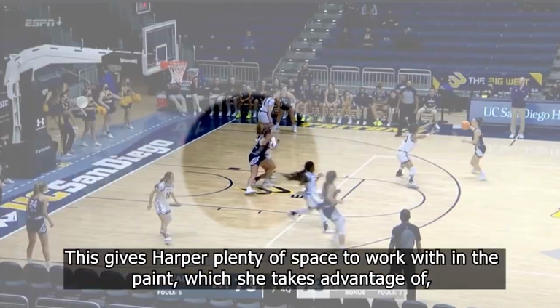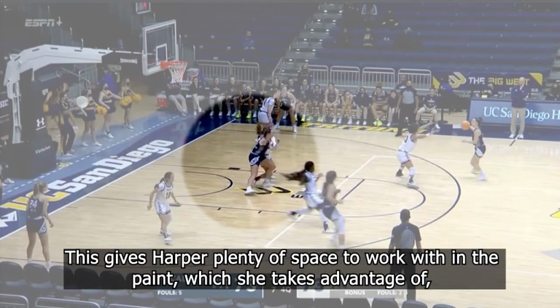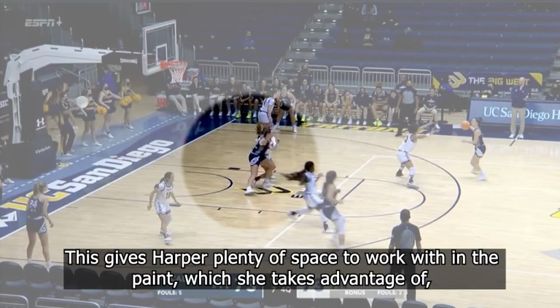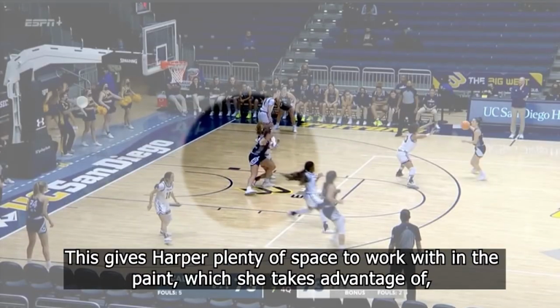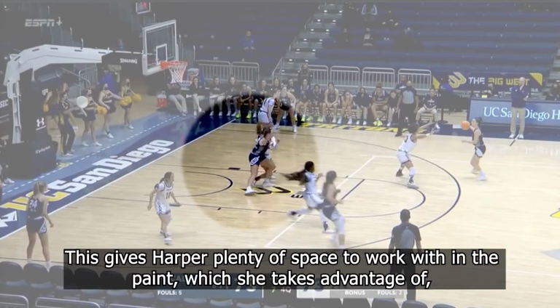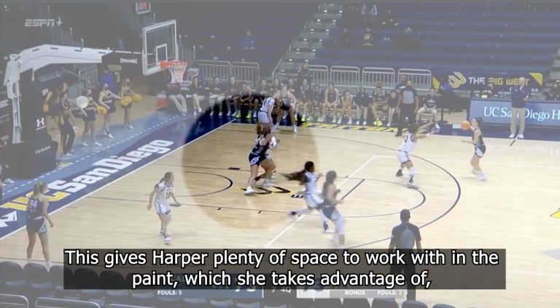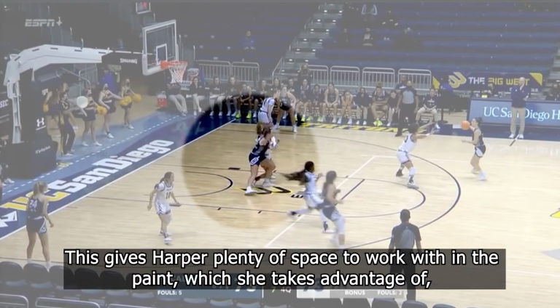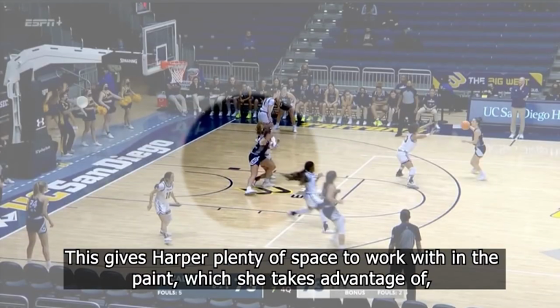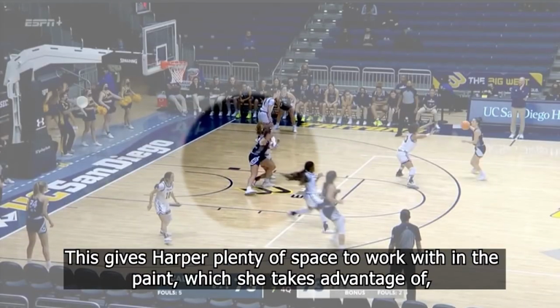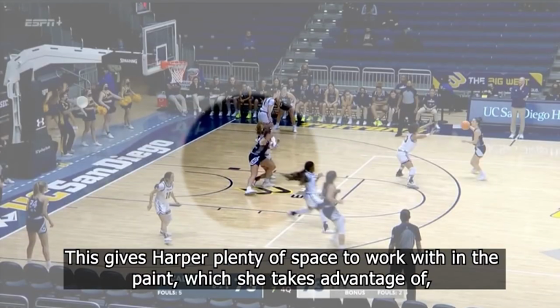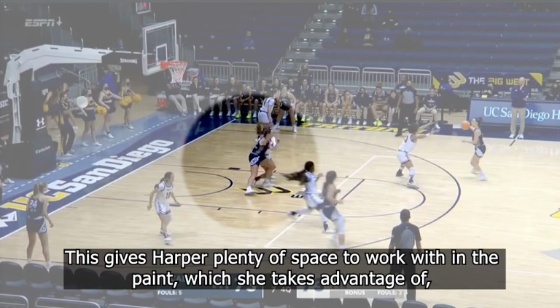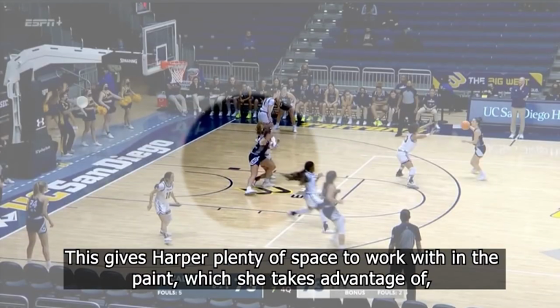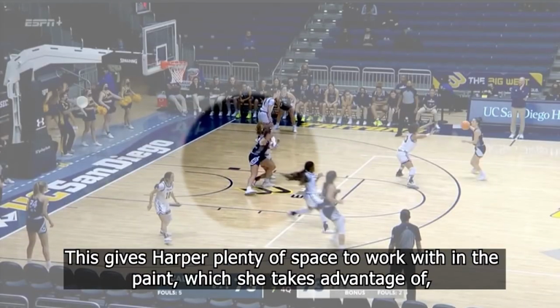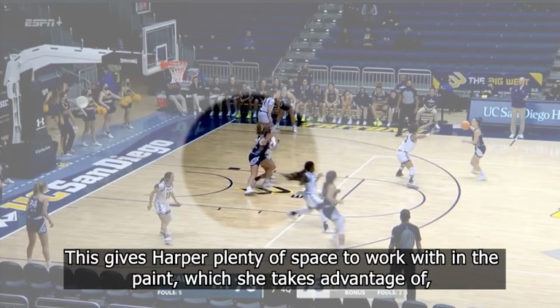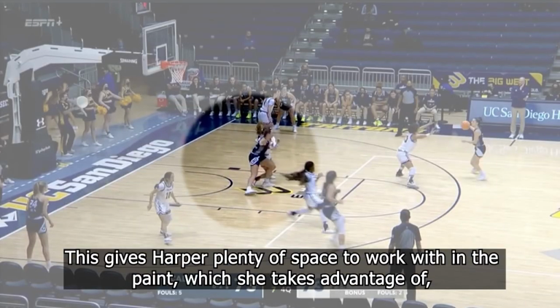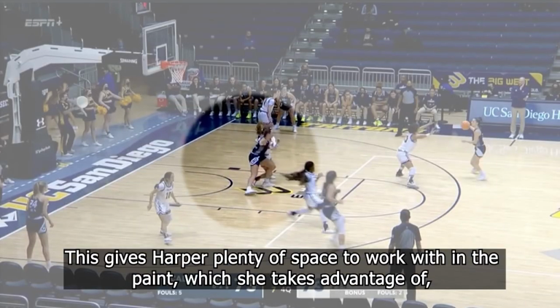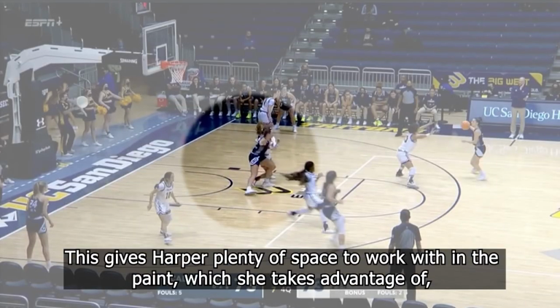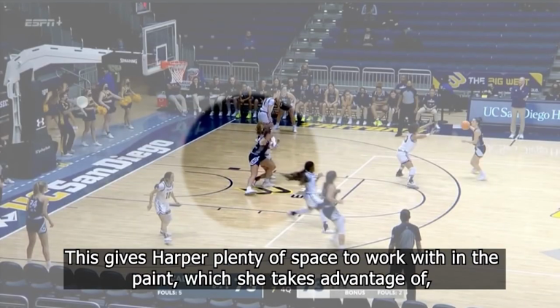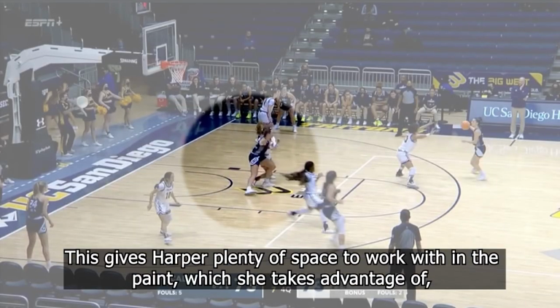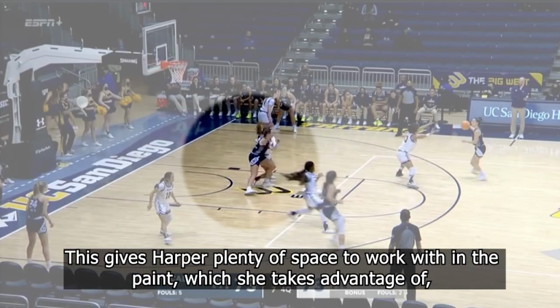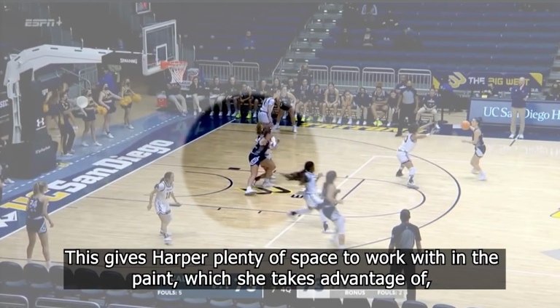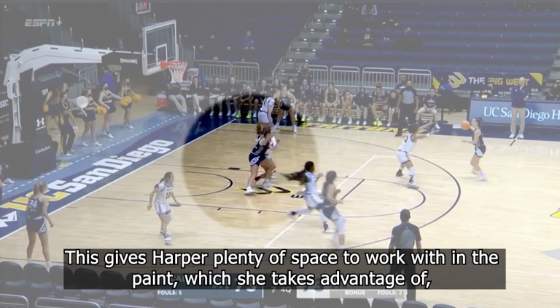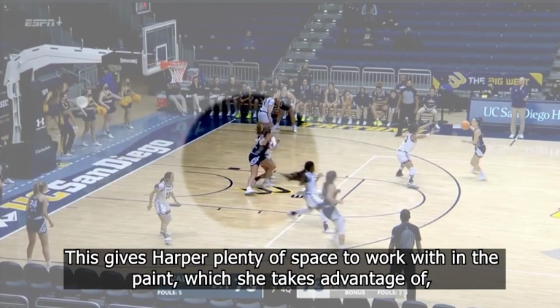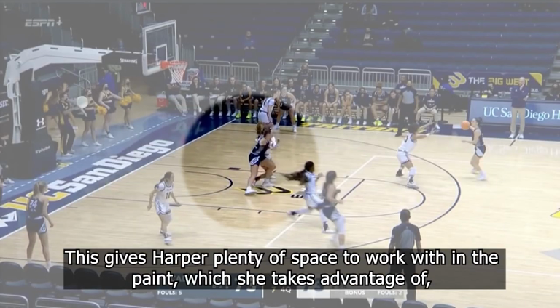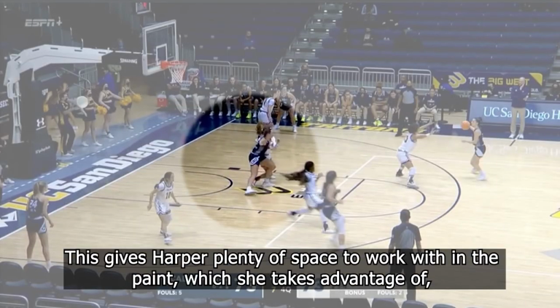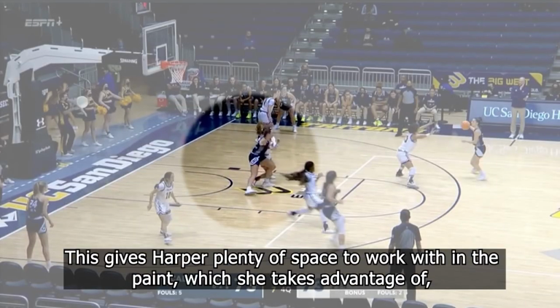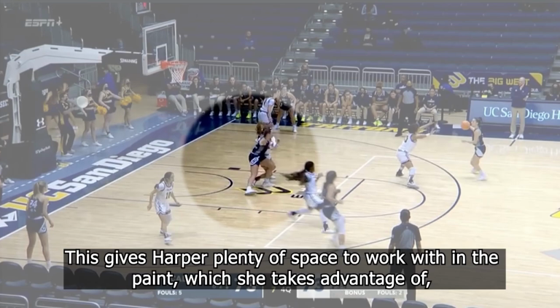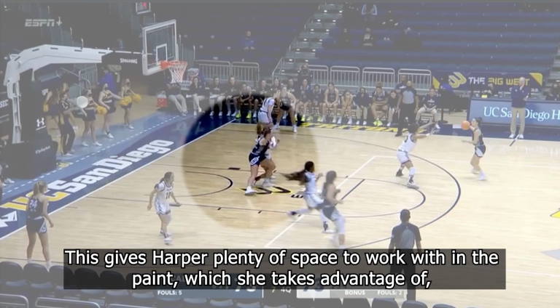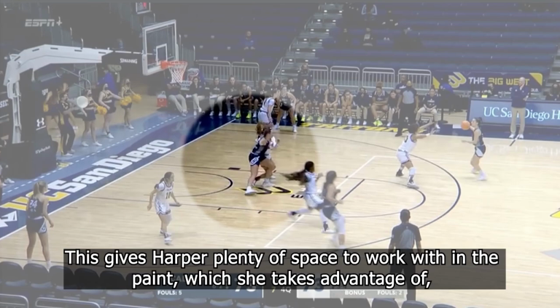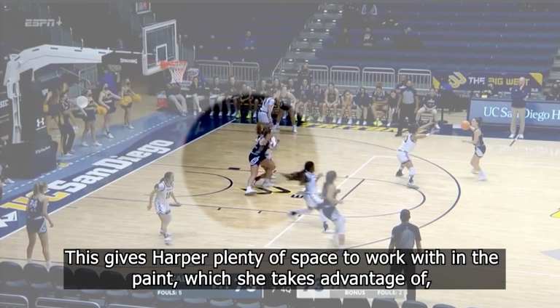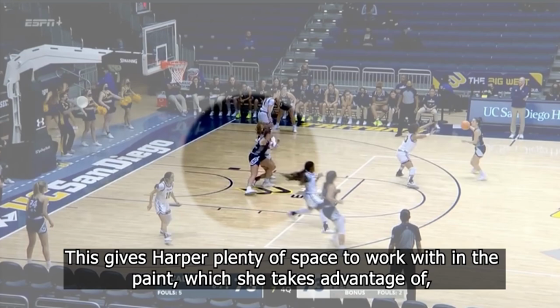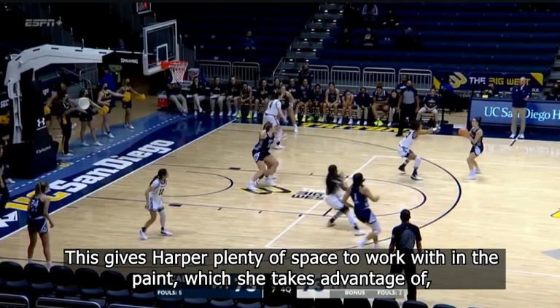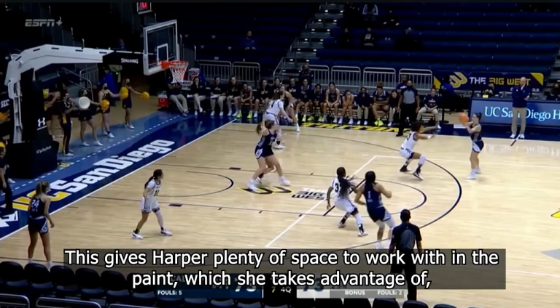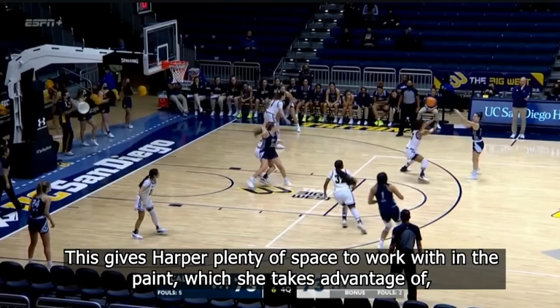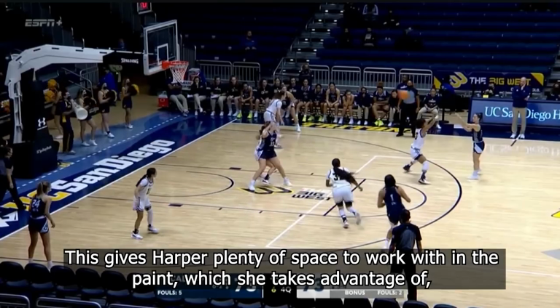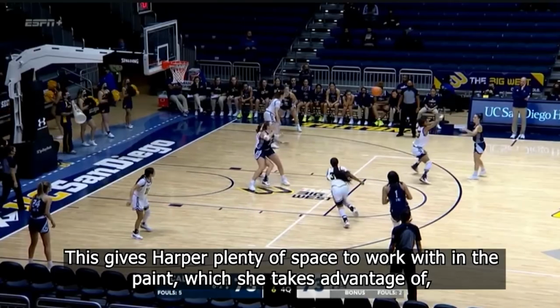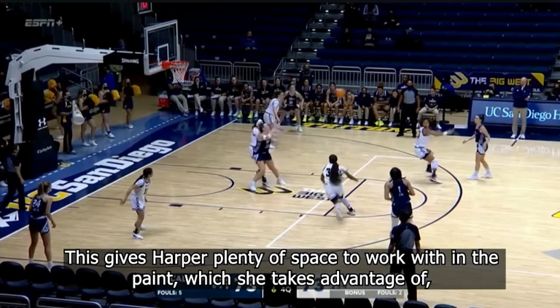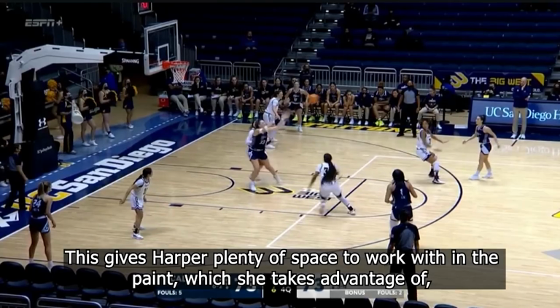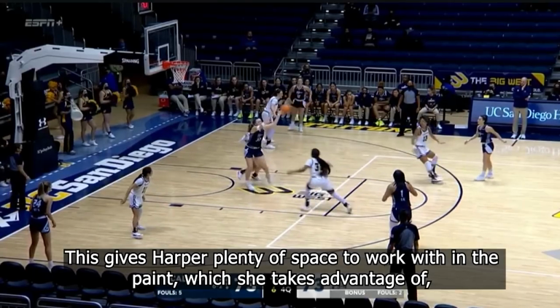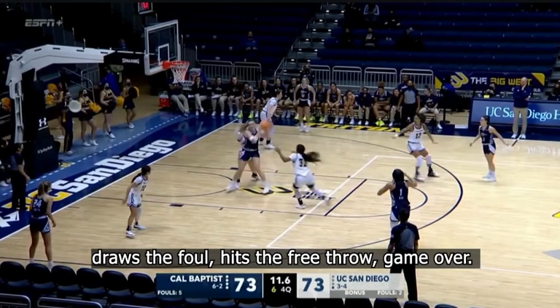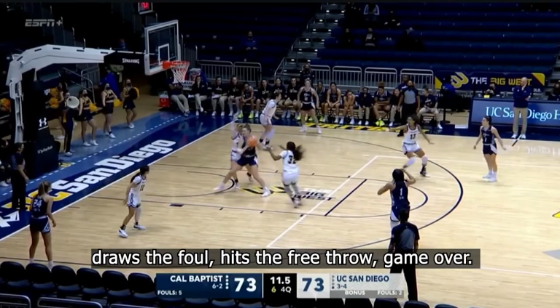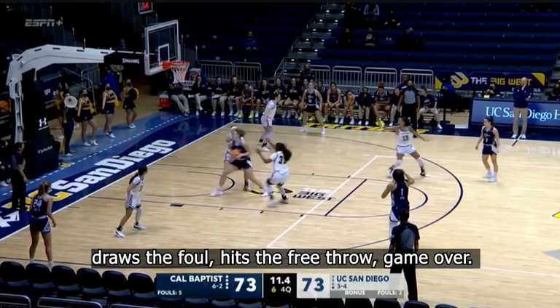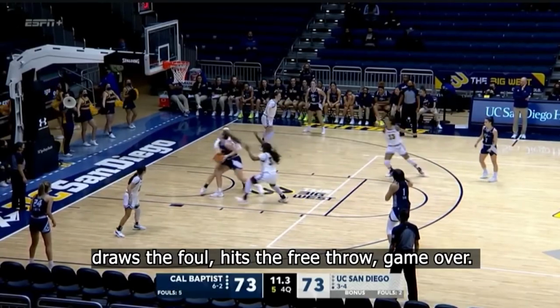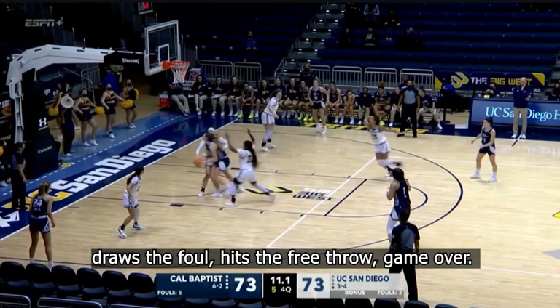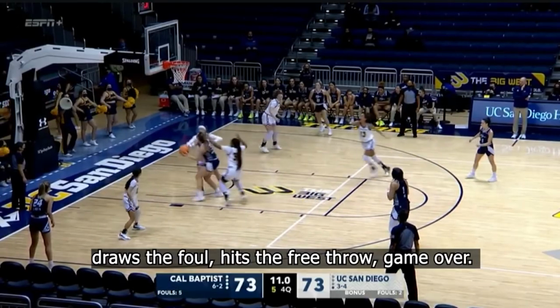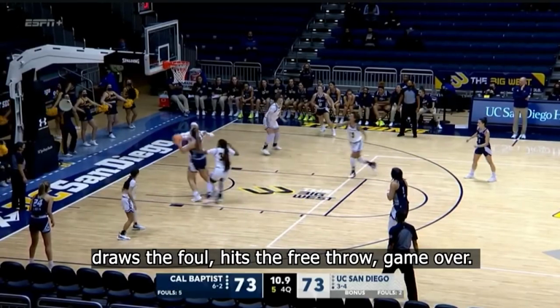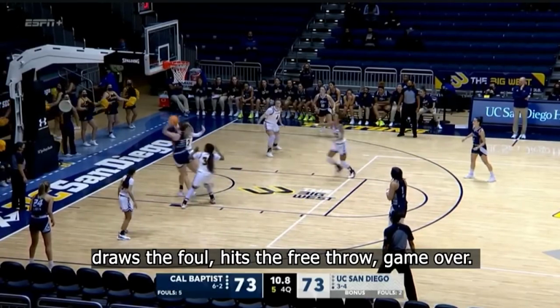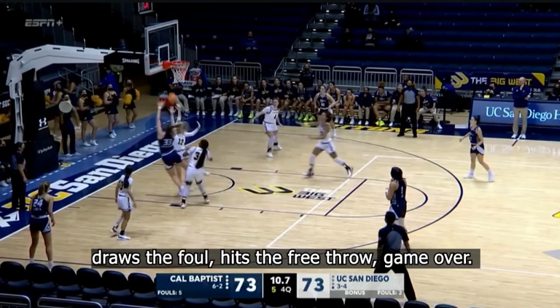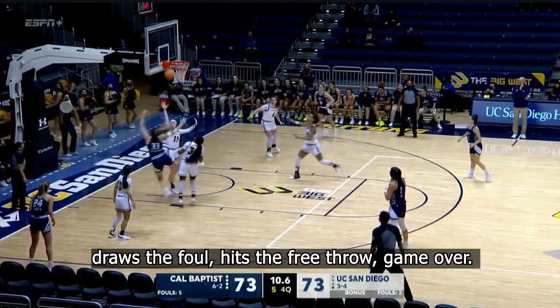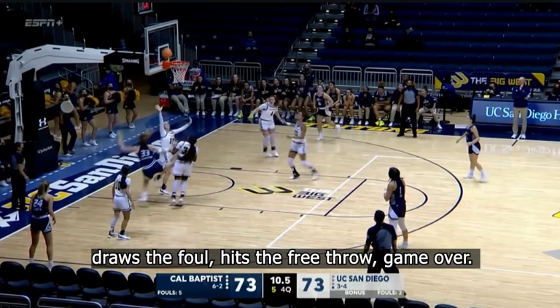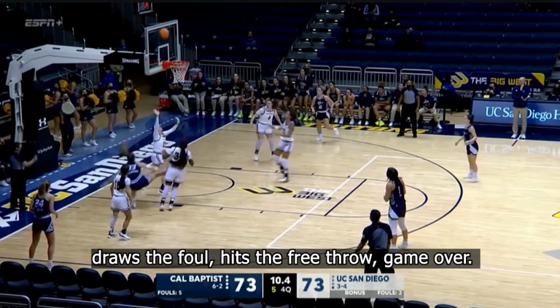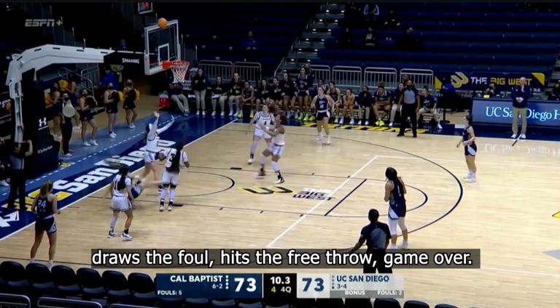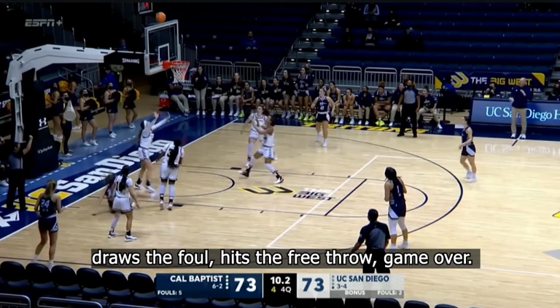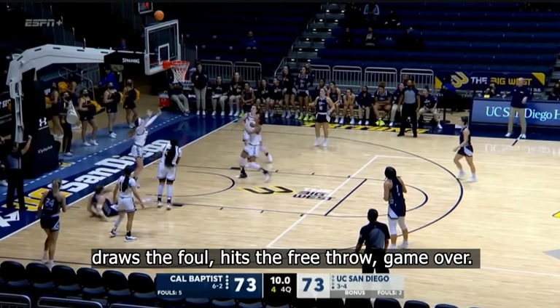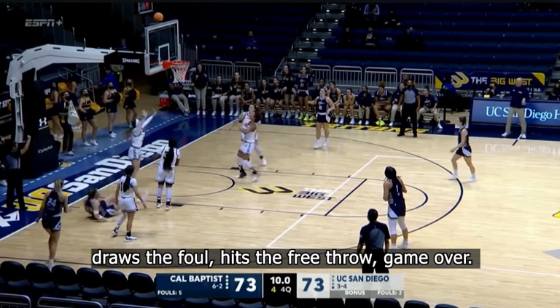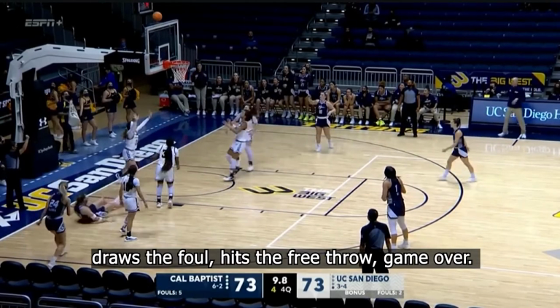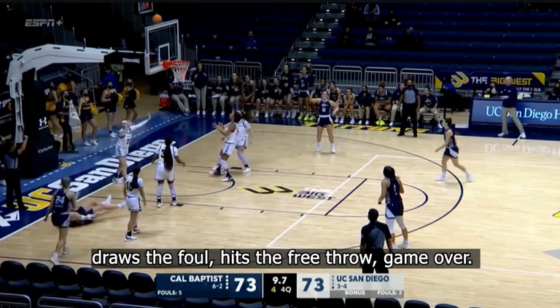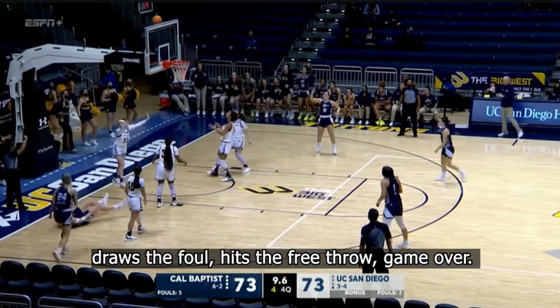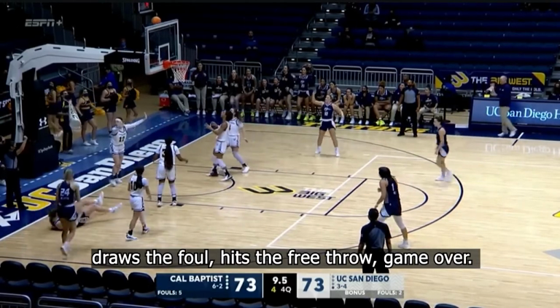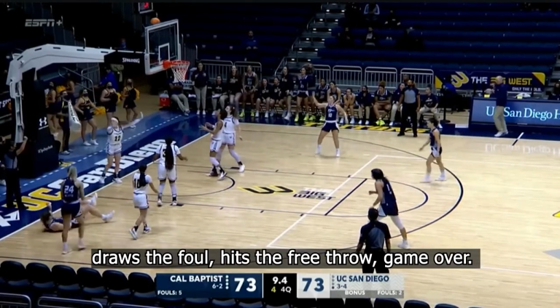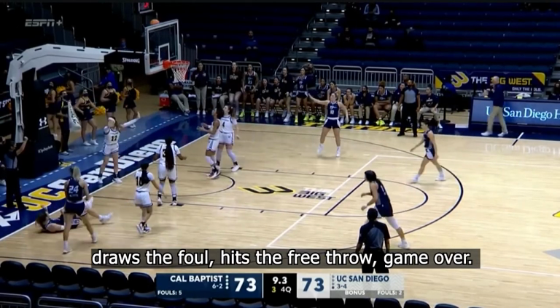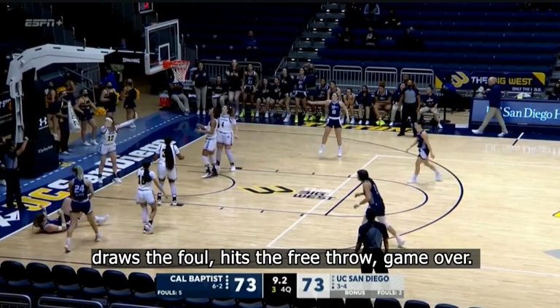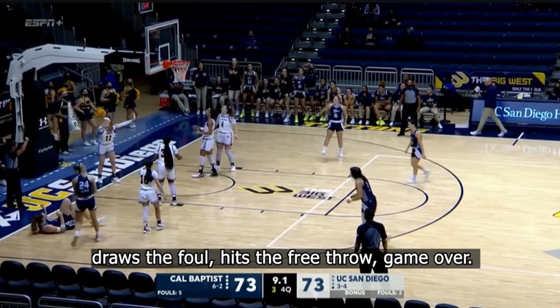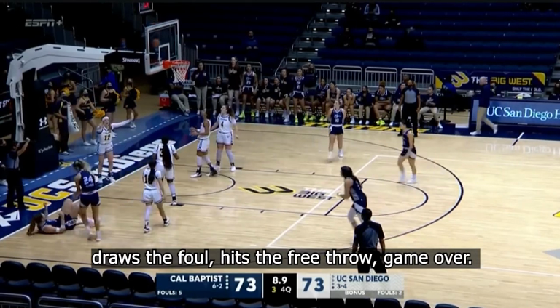This gives Harper plenty of space to work with in the paint, which she takes advantage of. She draws the foul, hits the free throw — game over.